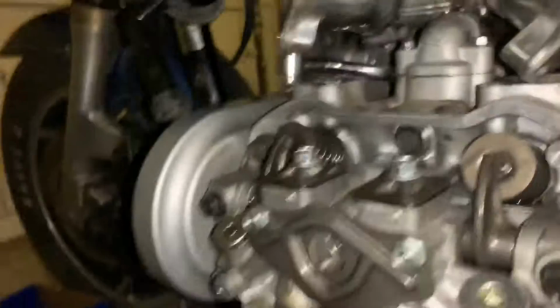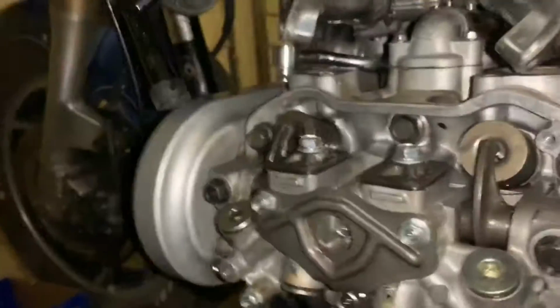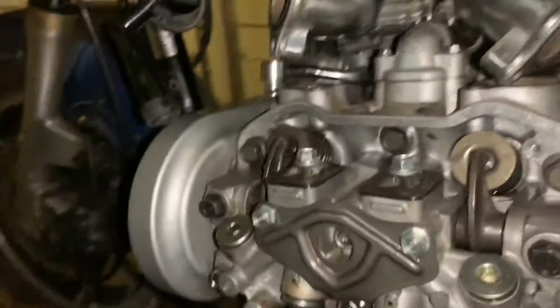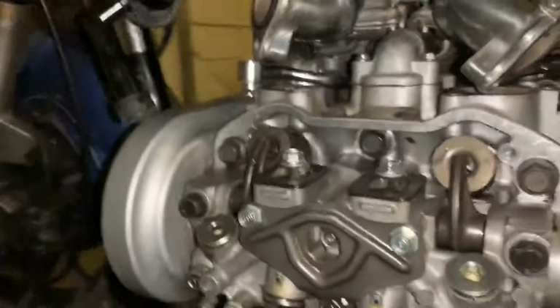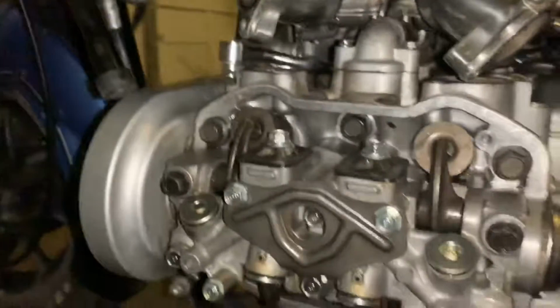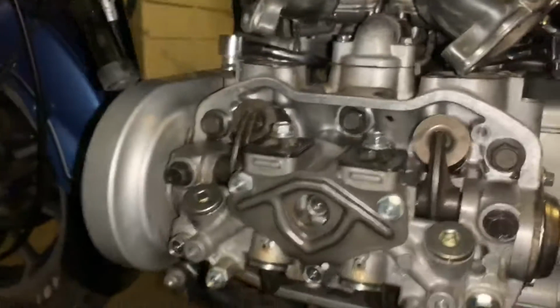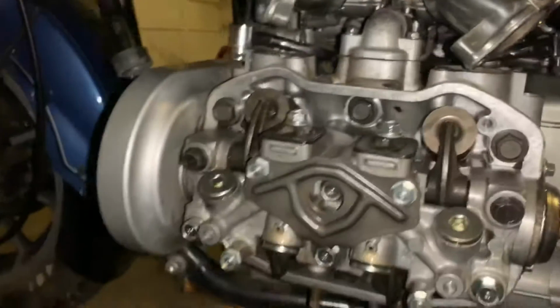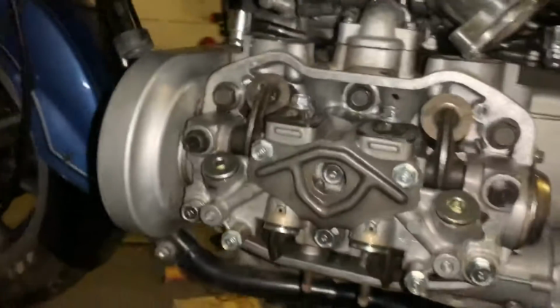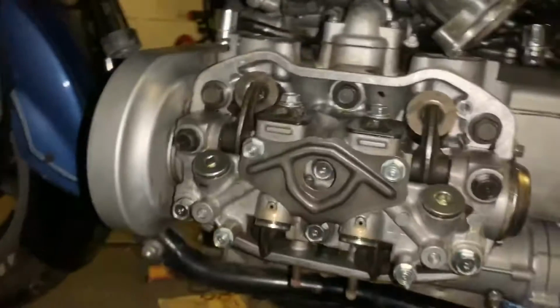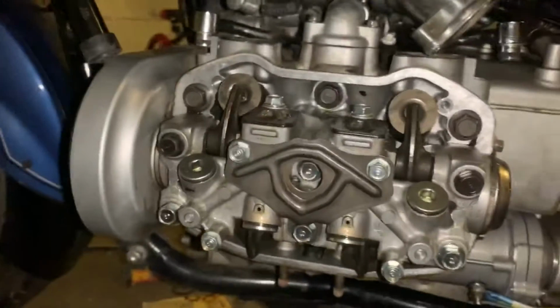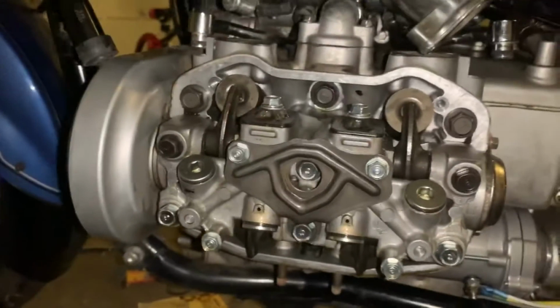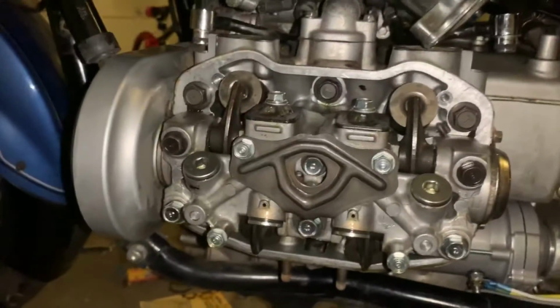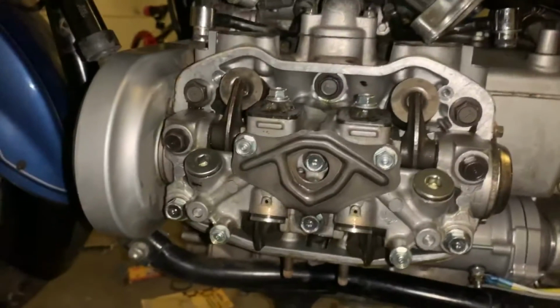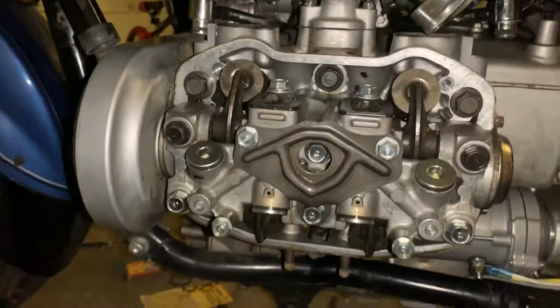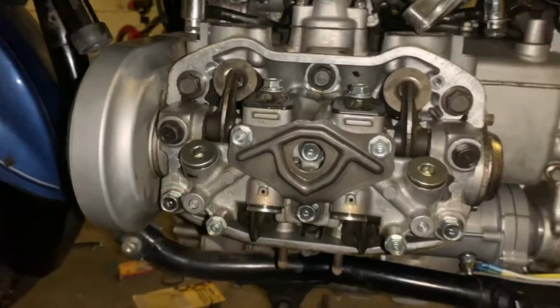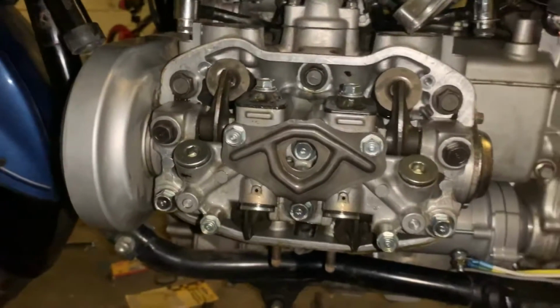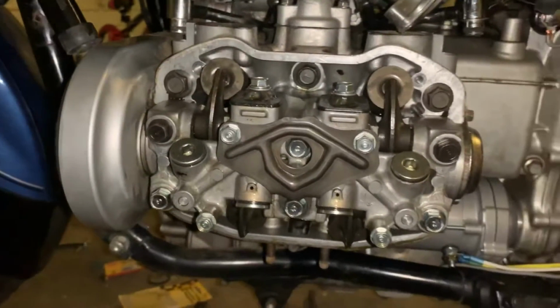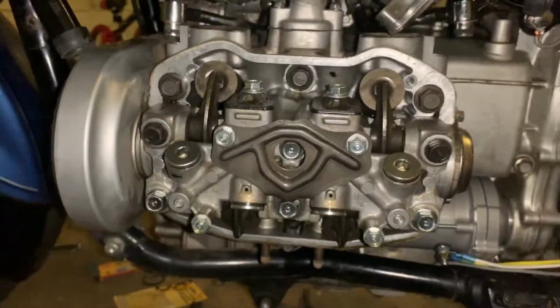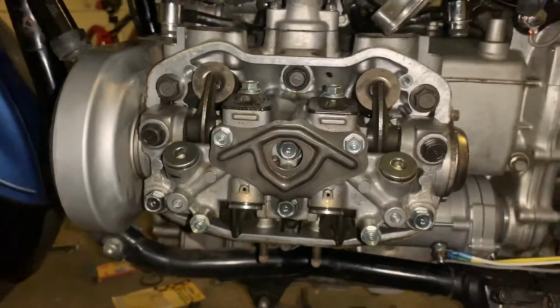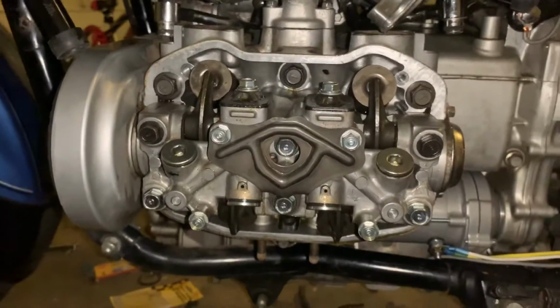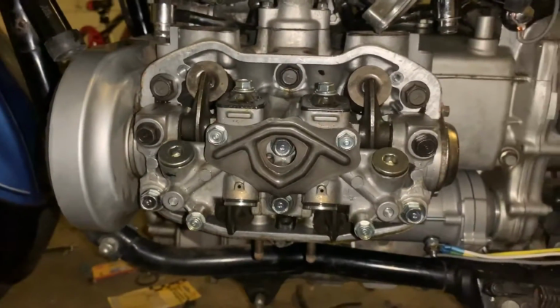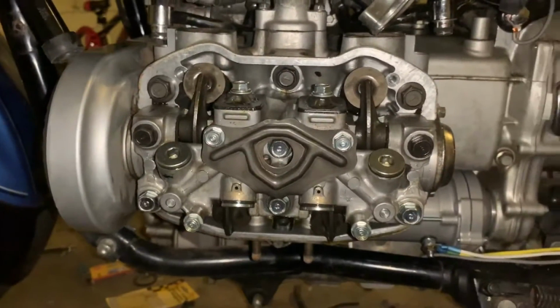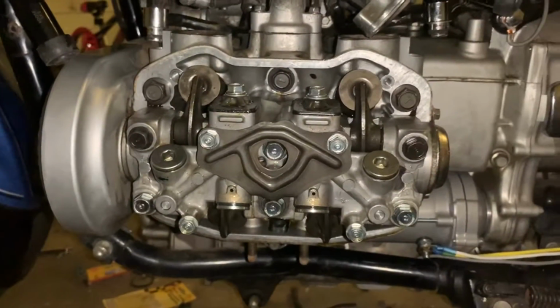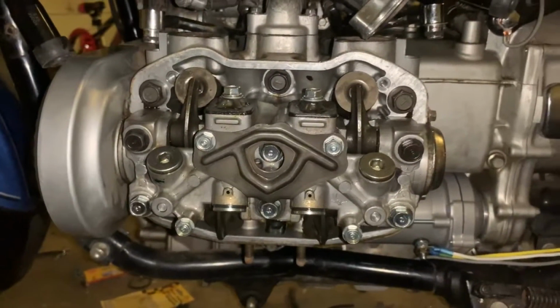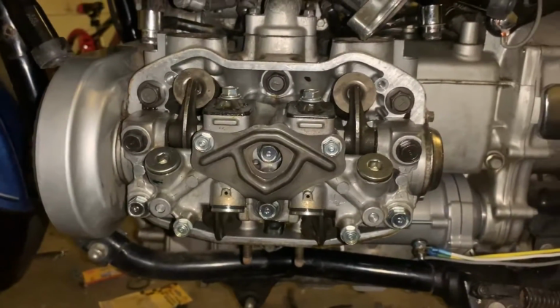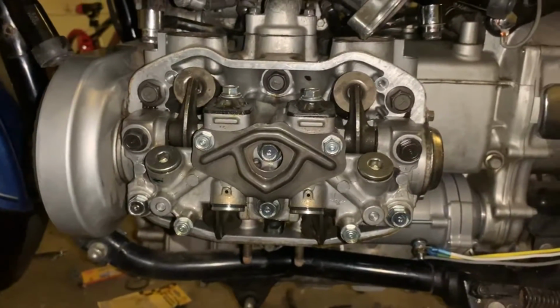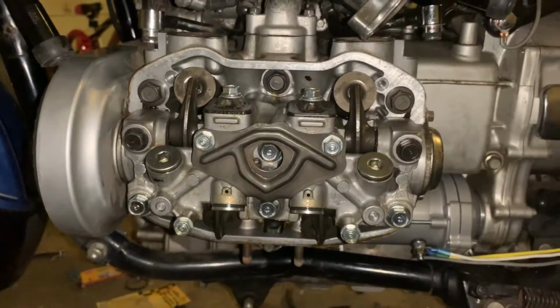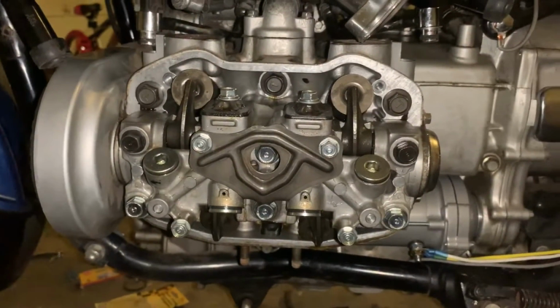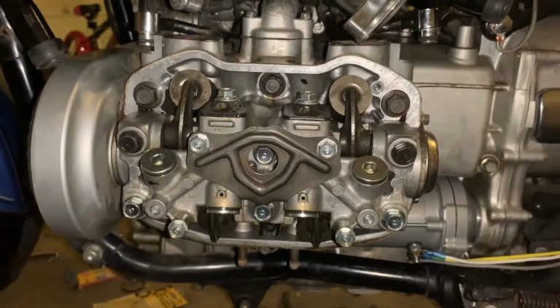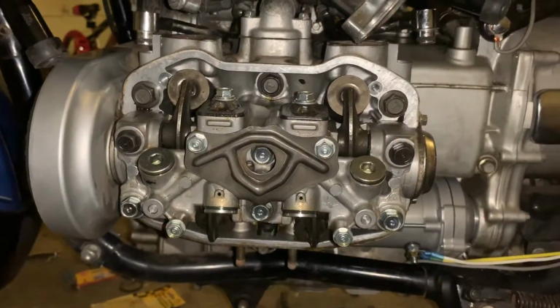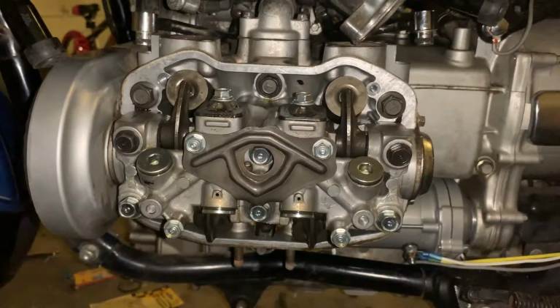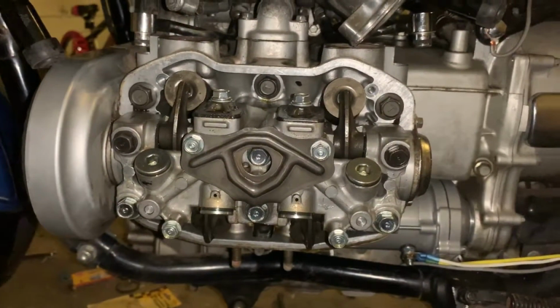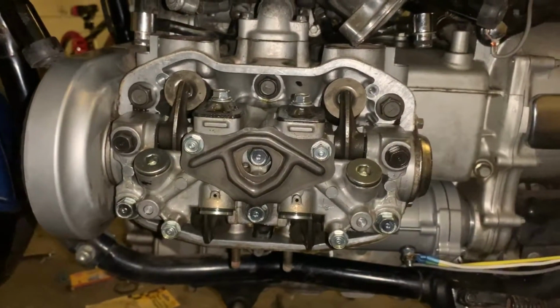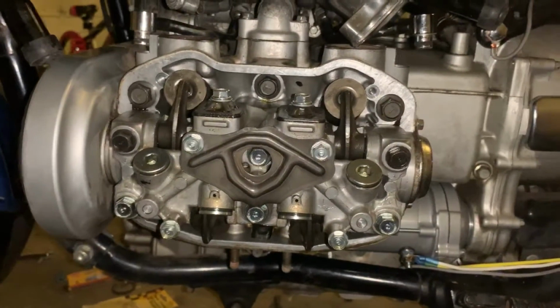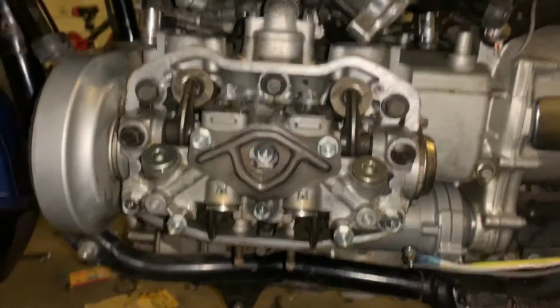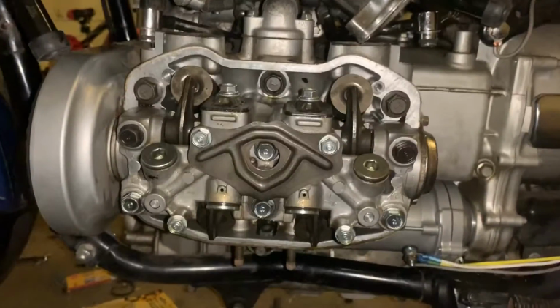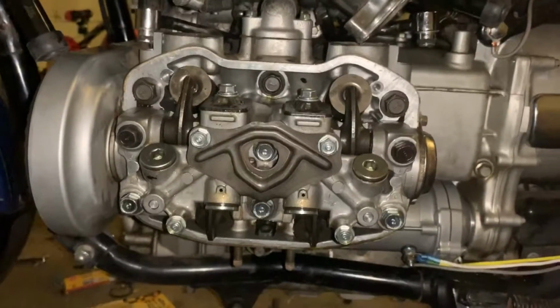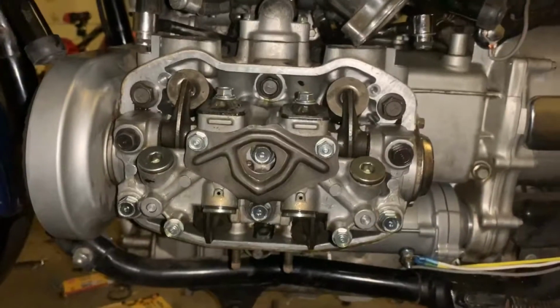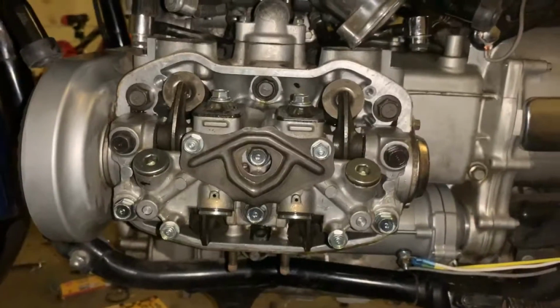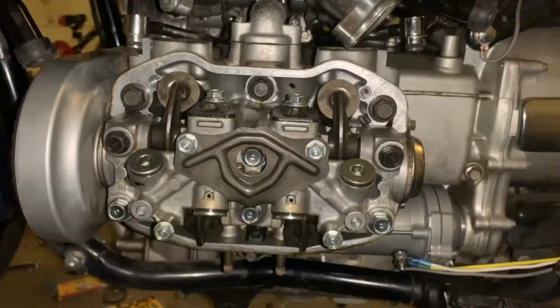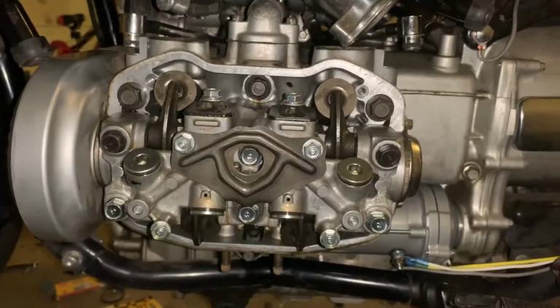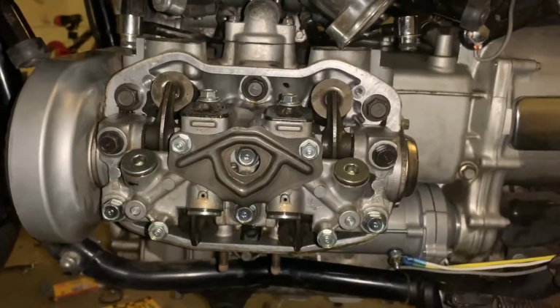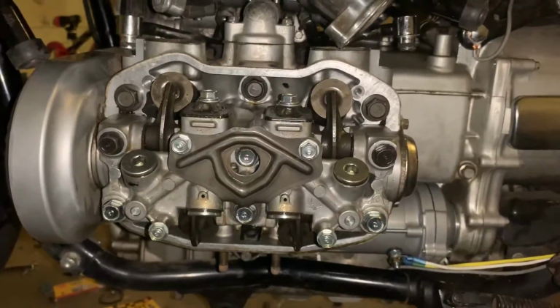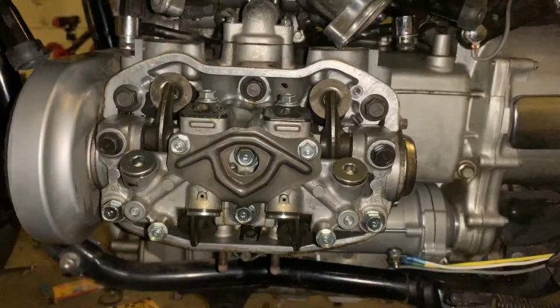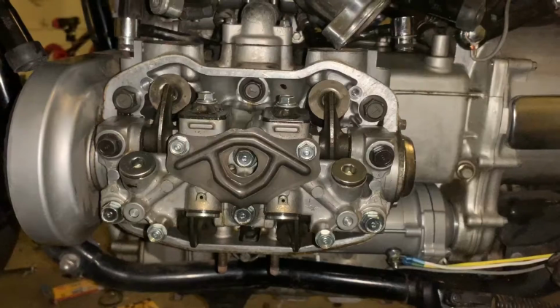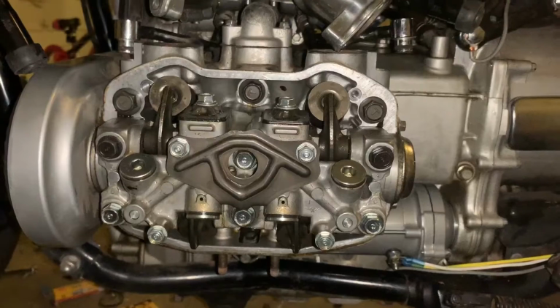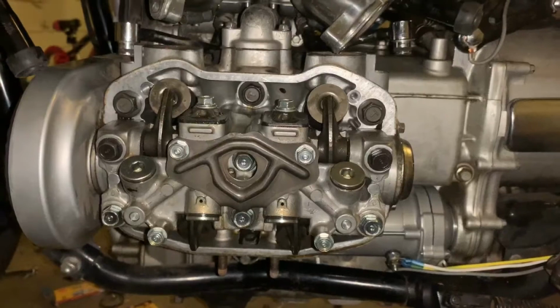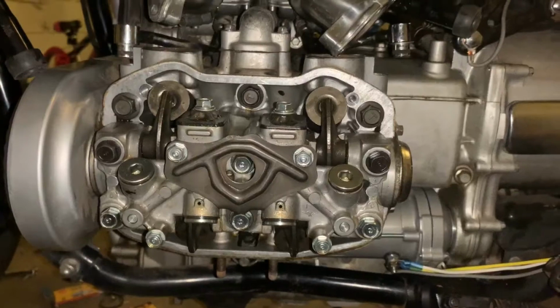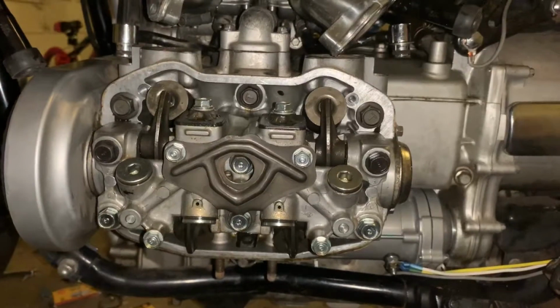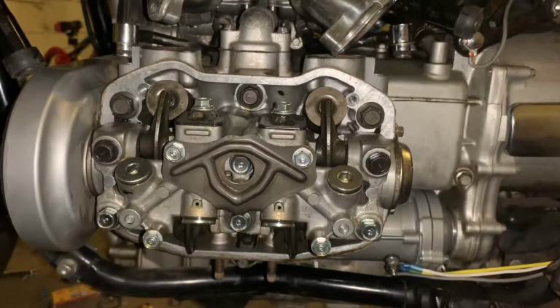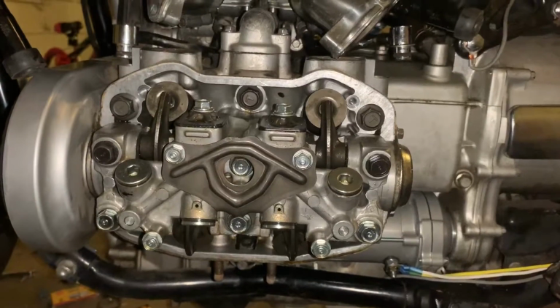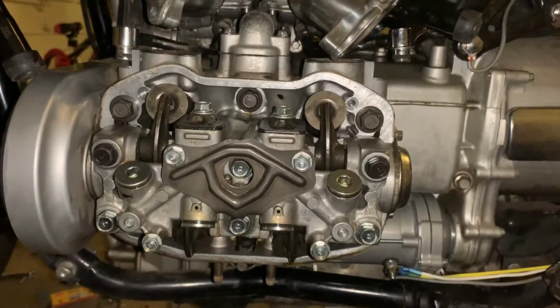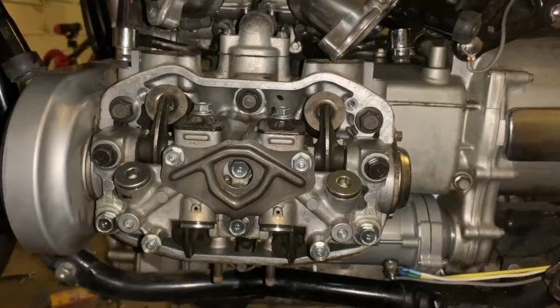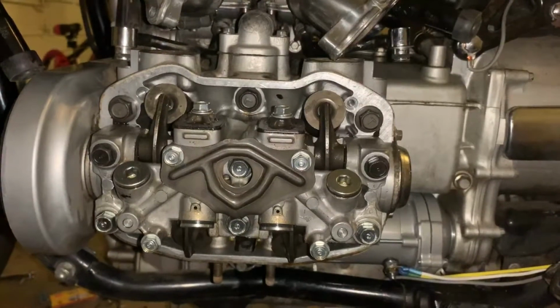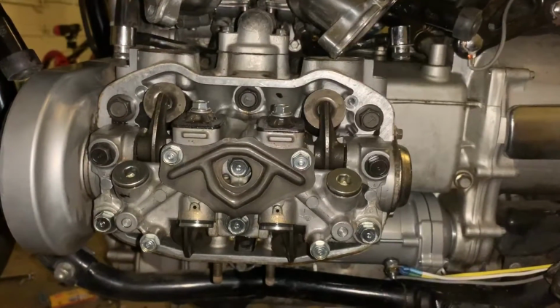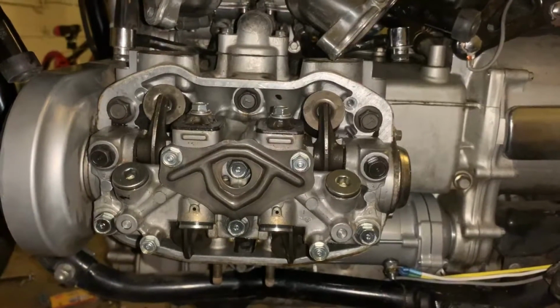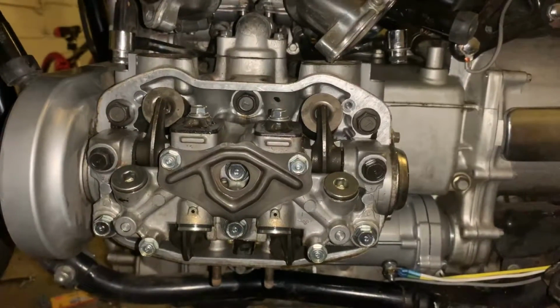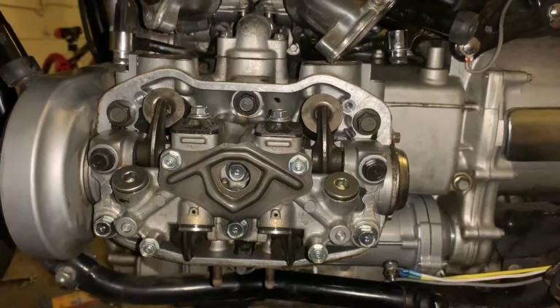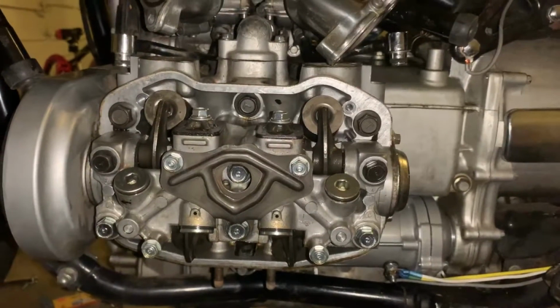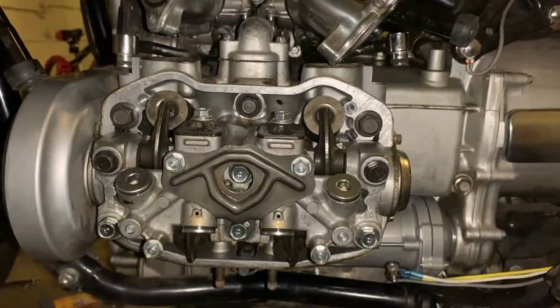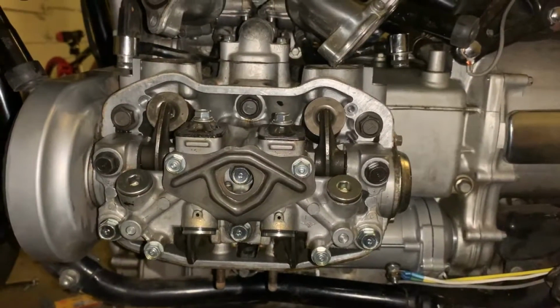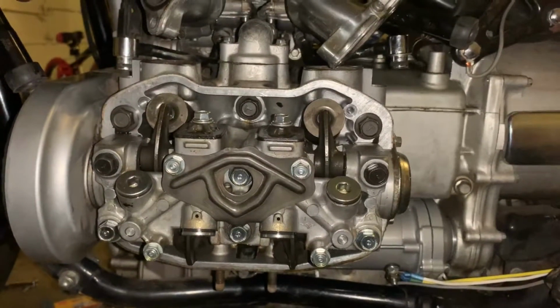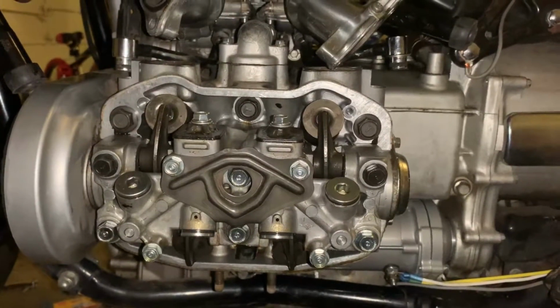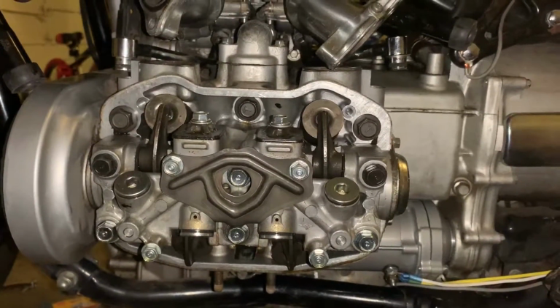This is the left side of the bike. I'll go do the right side here in a minute.